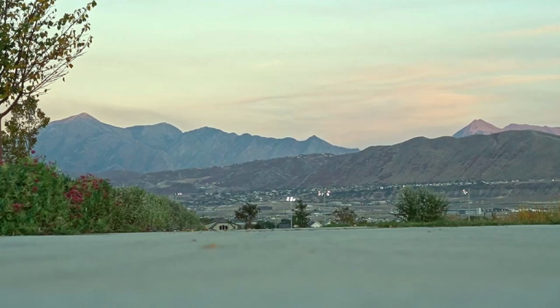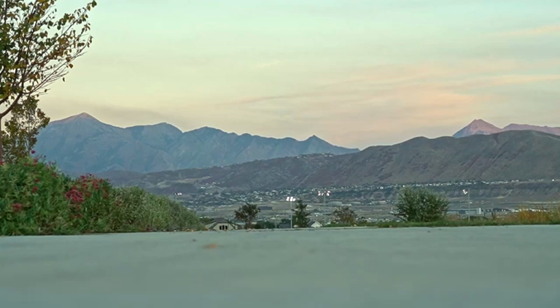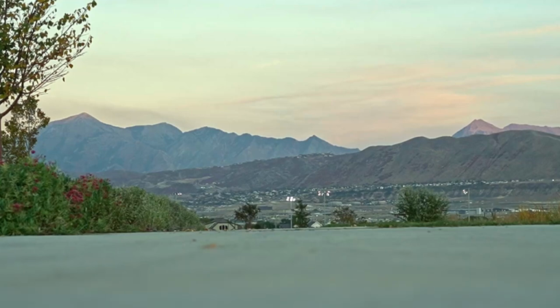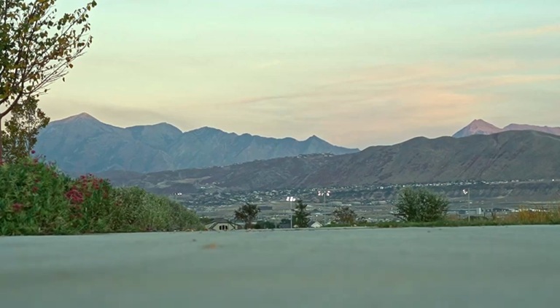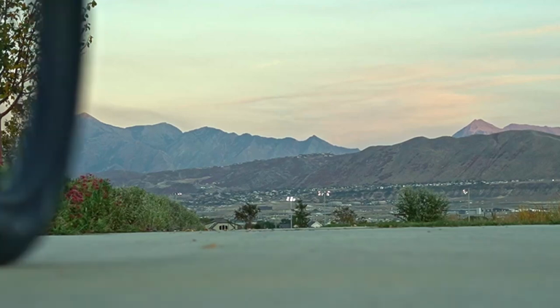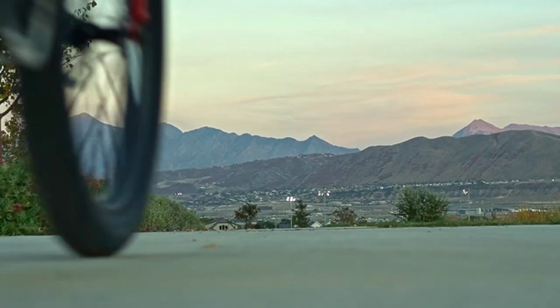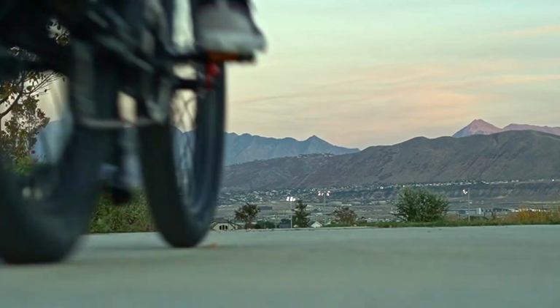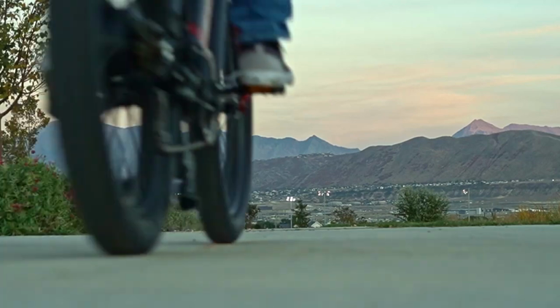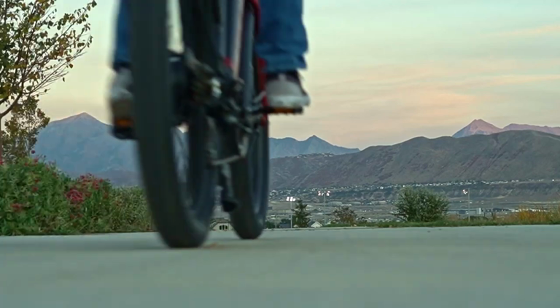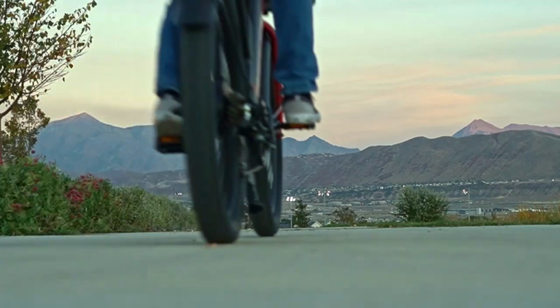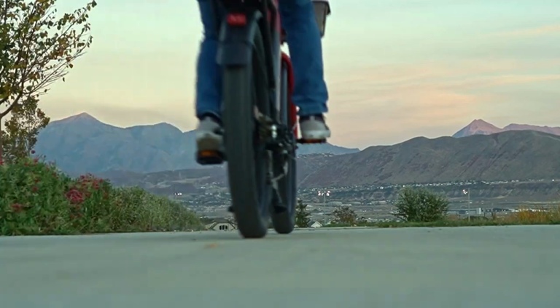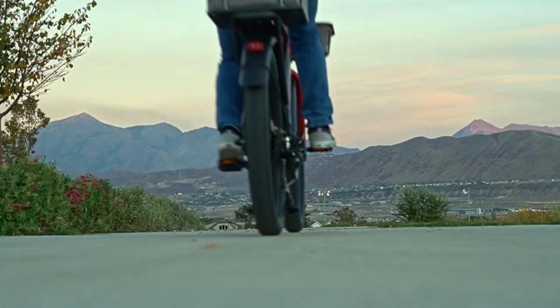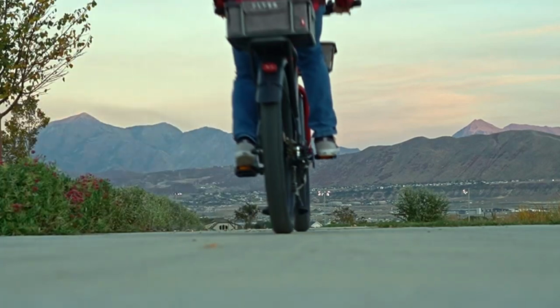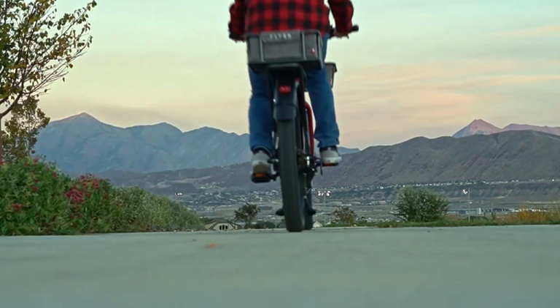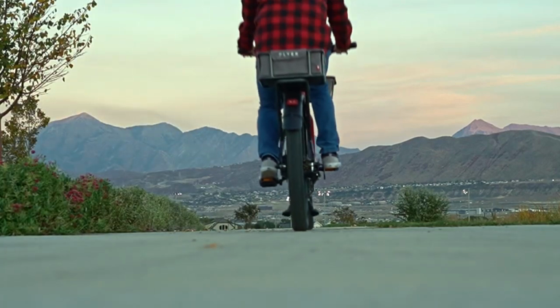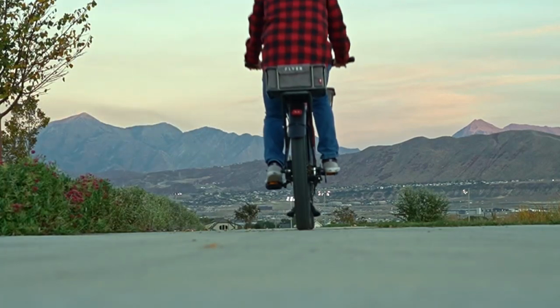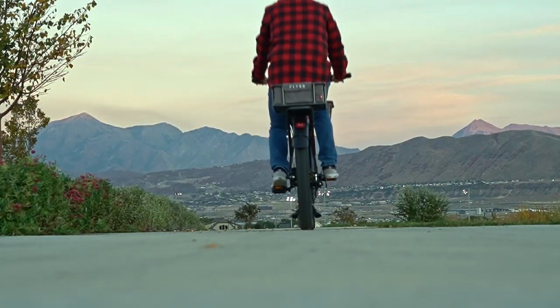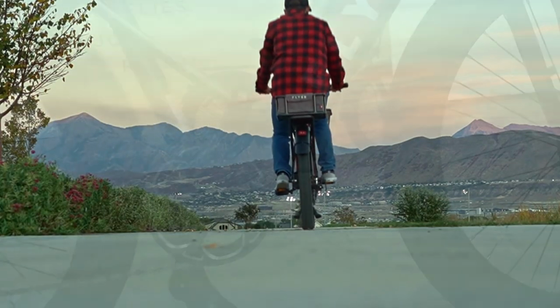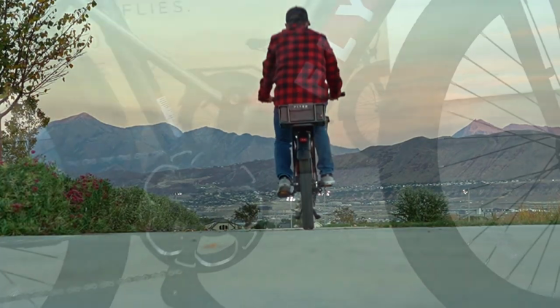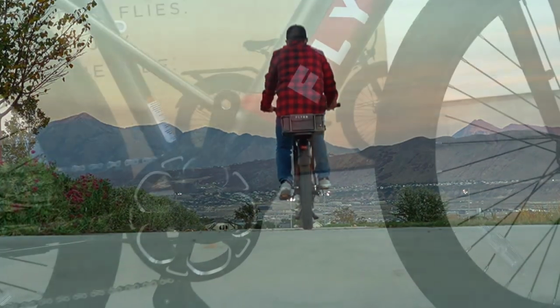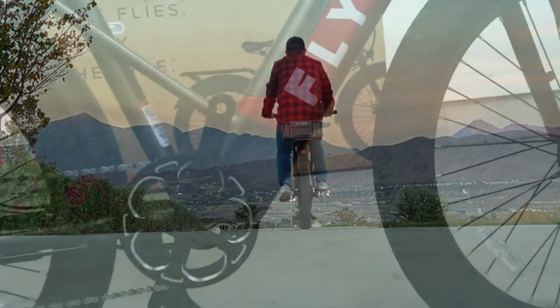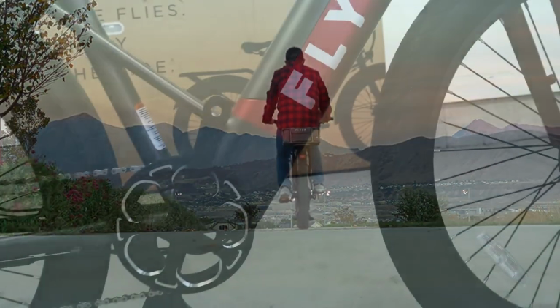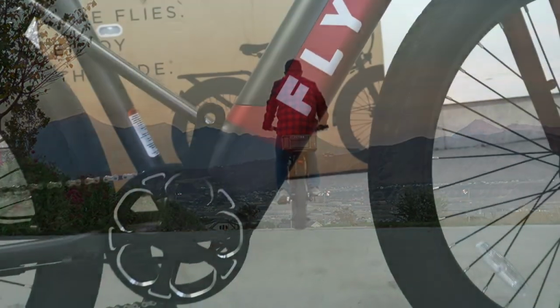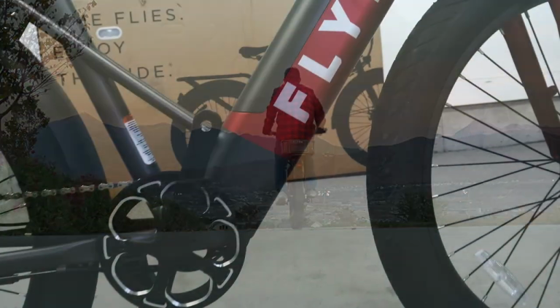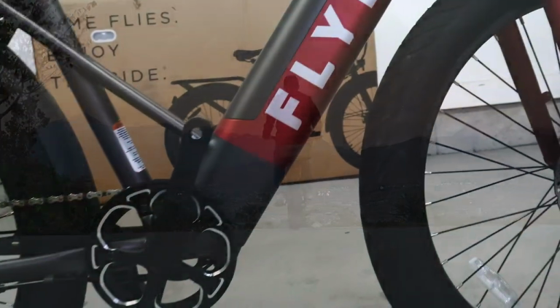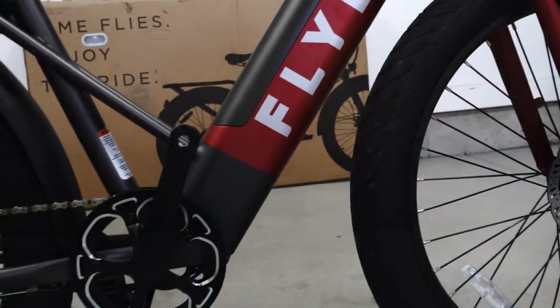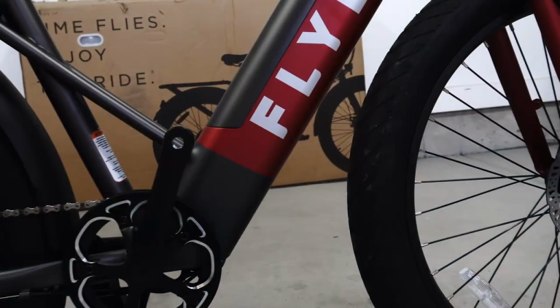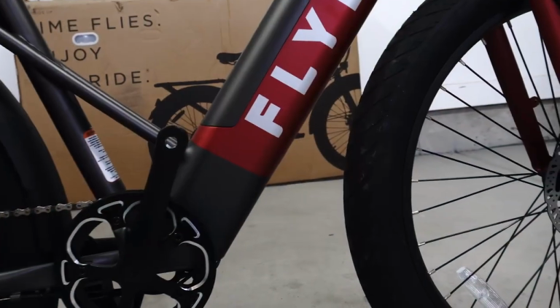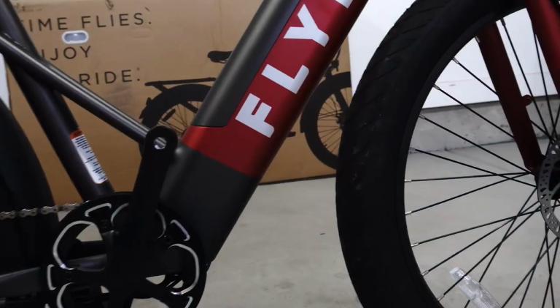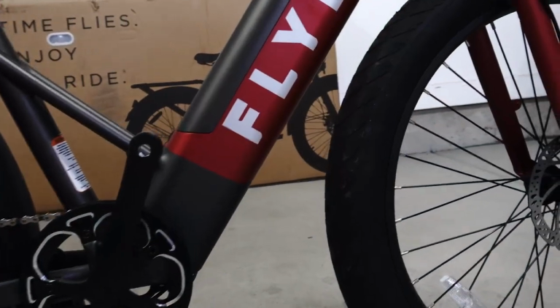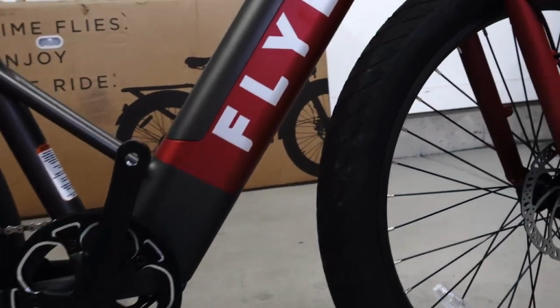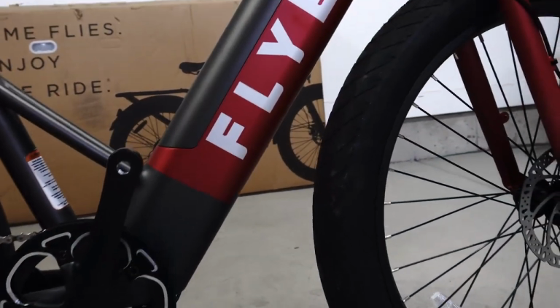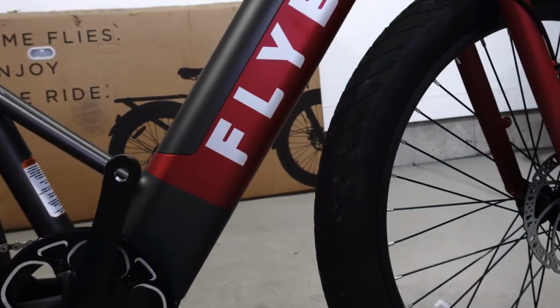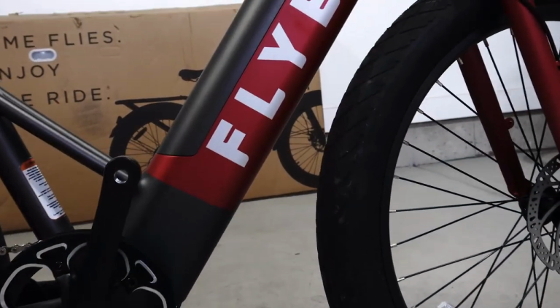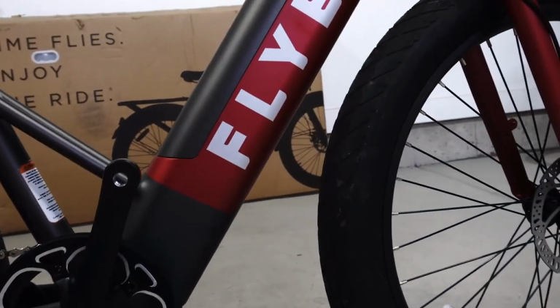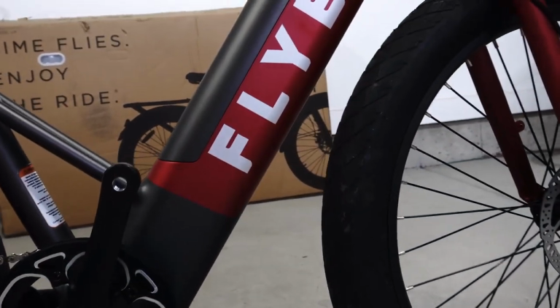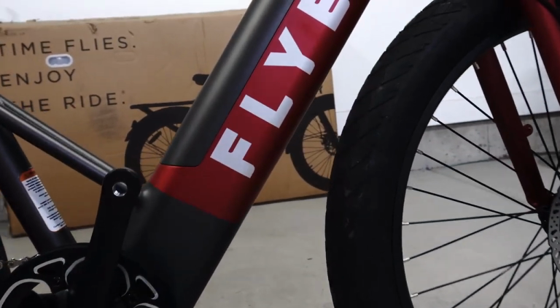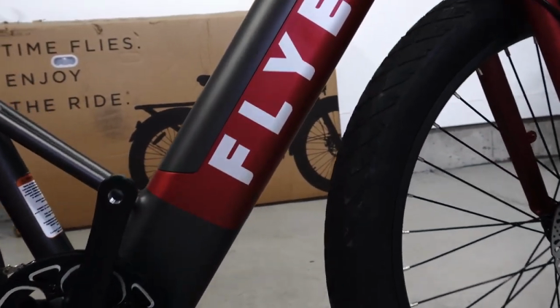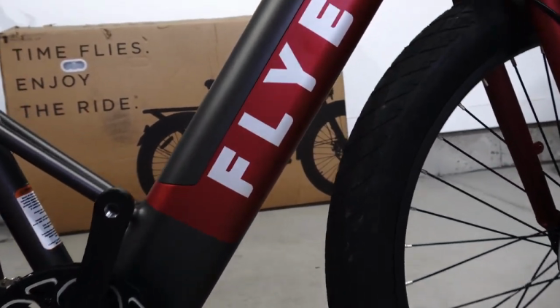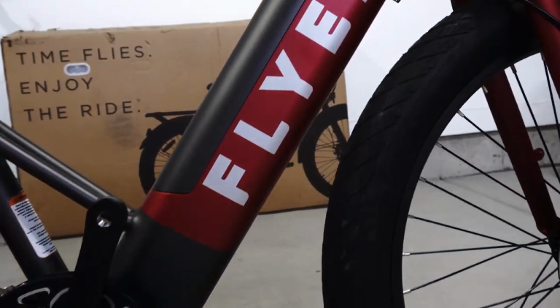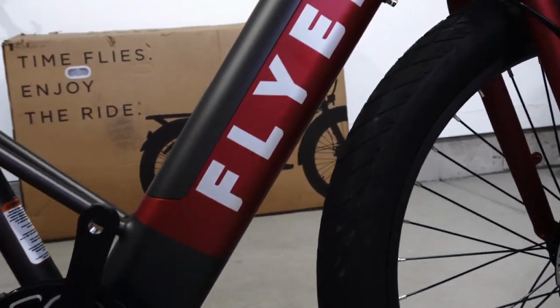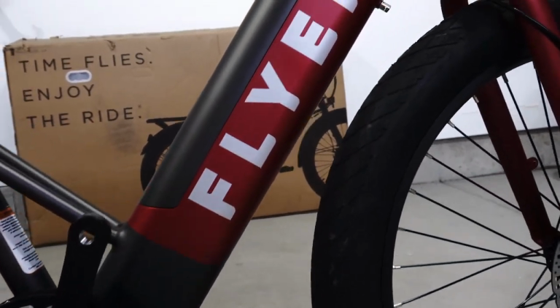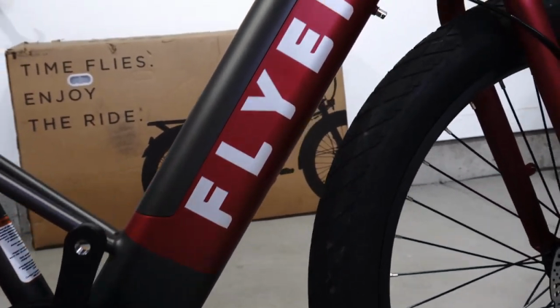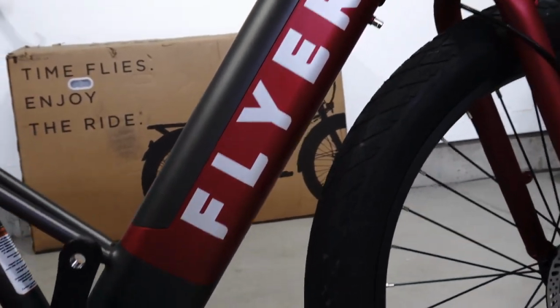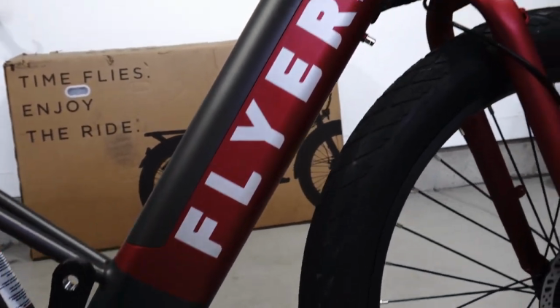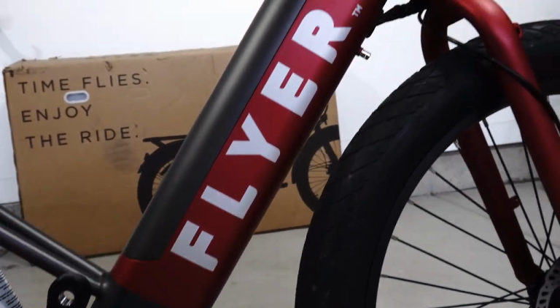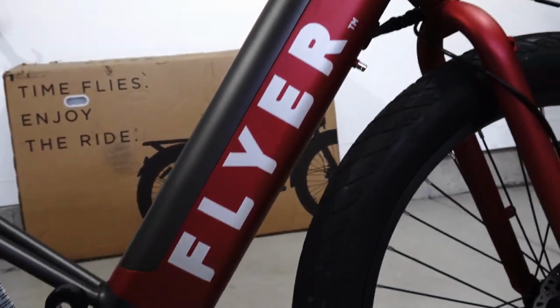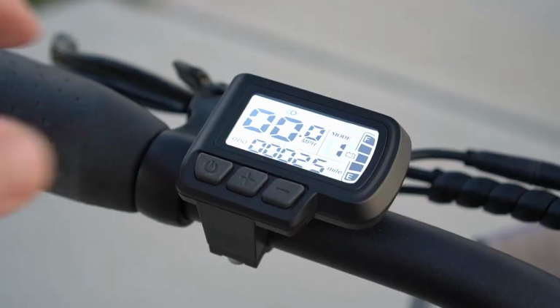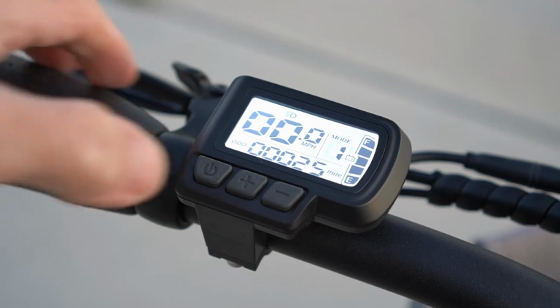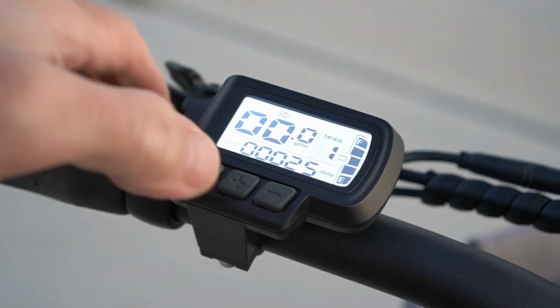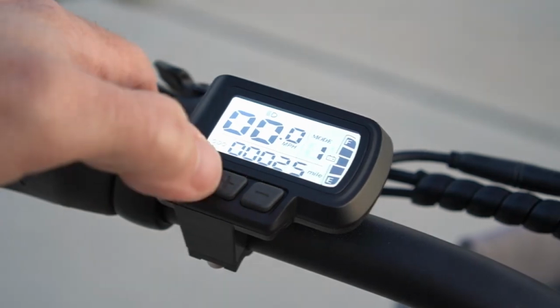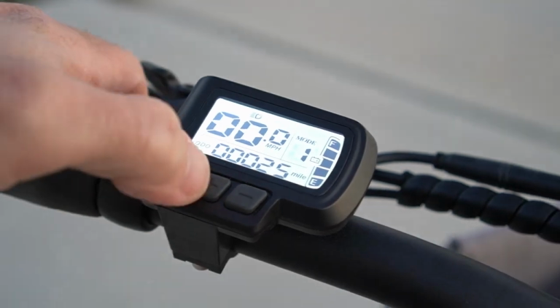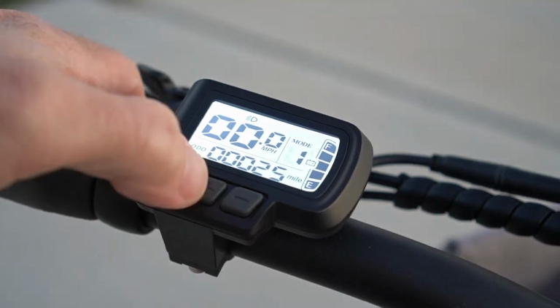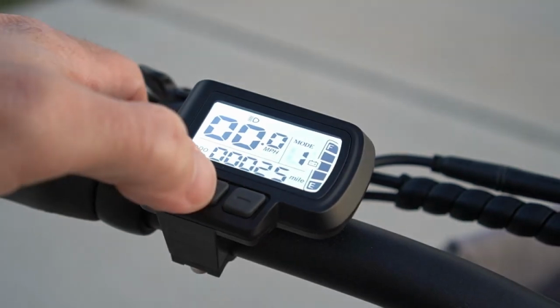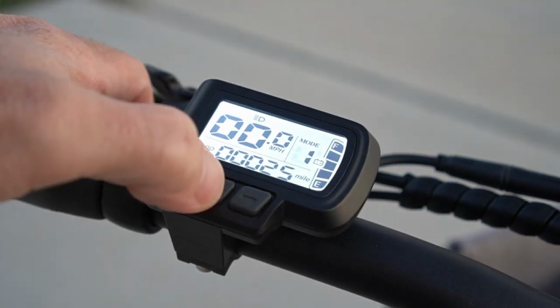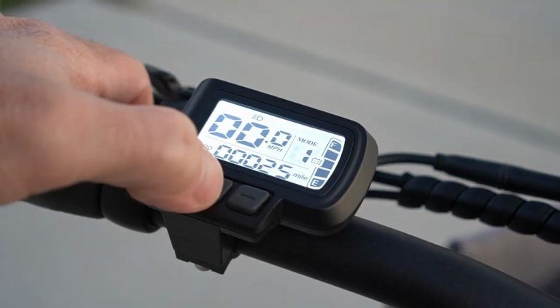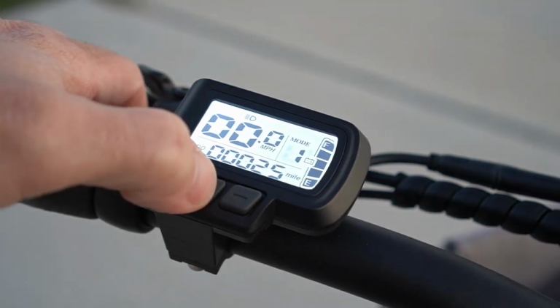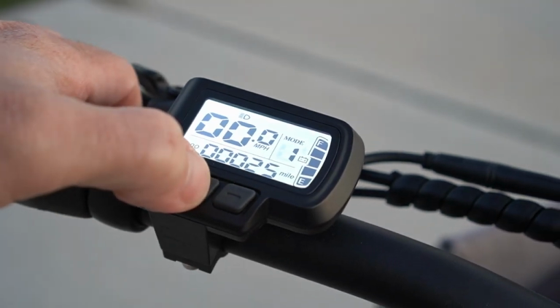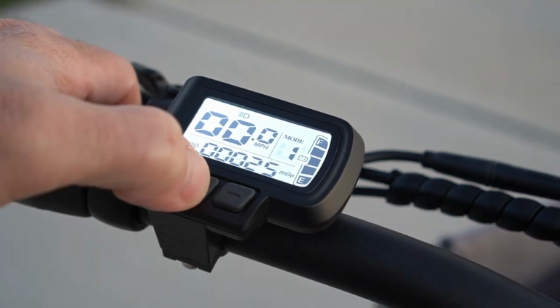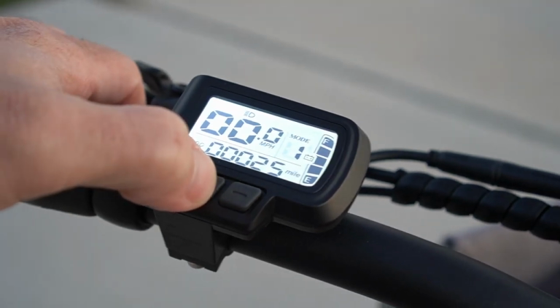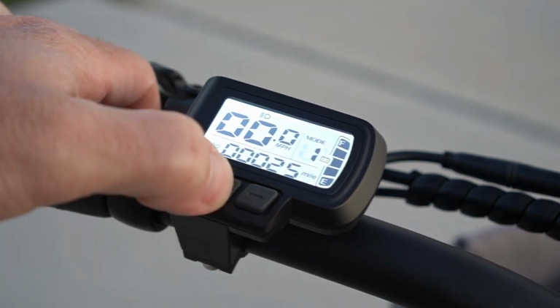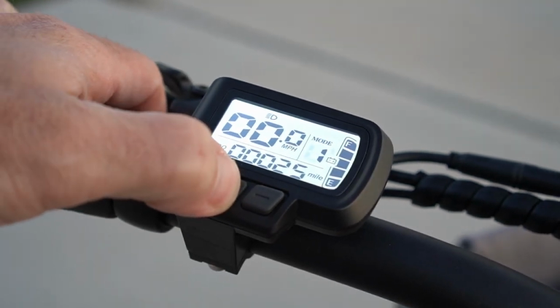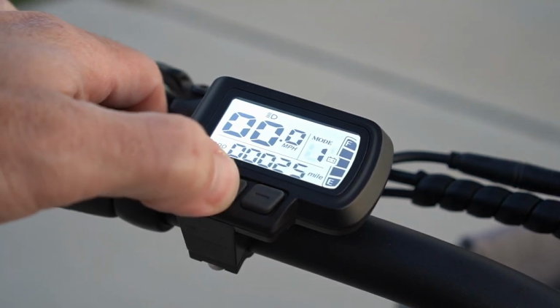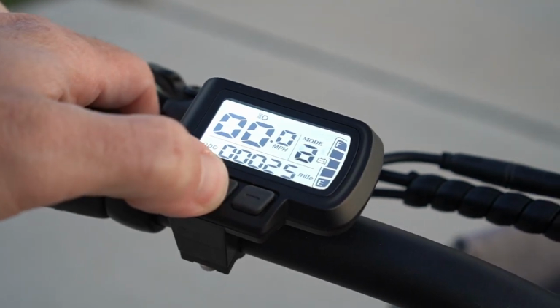Flyer's known for their red wagons. They're now entering the e-bike market, but are they any good? Let's put it together and find out.